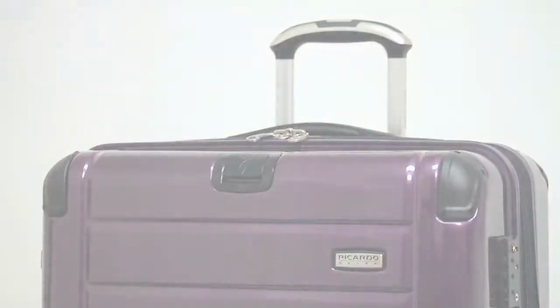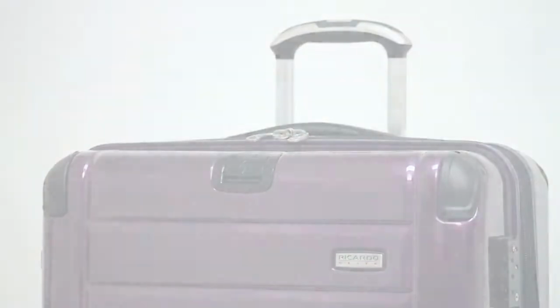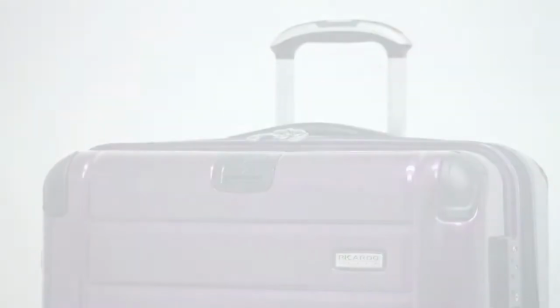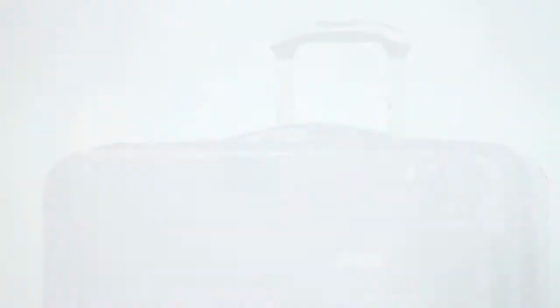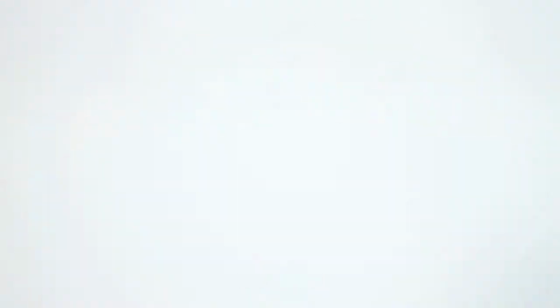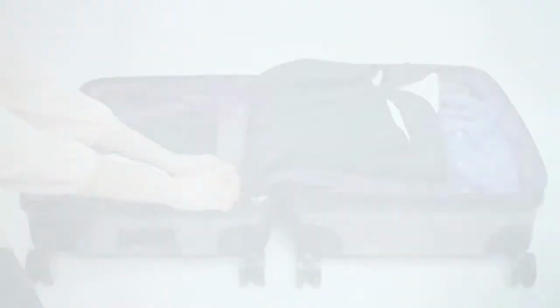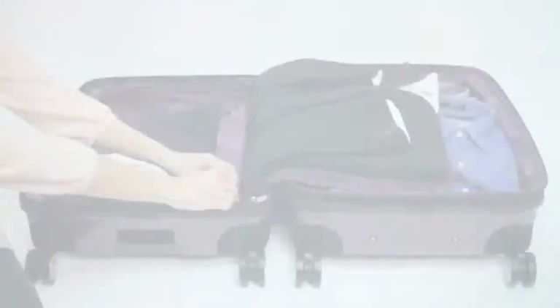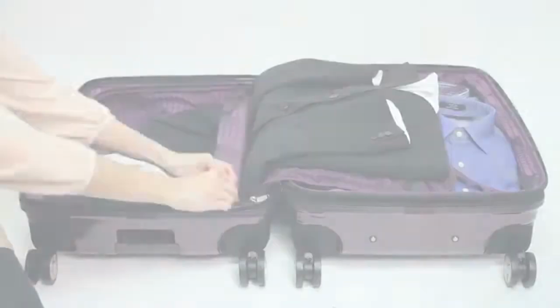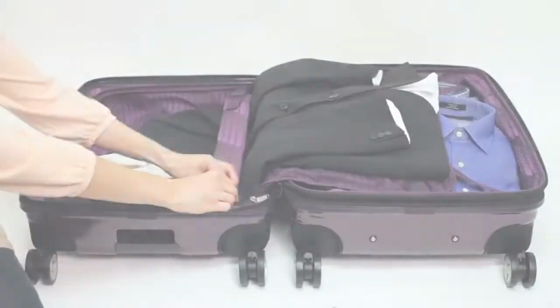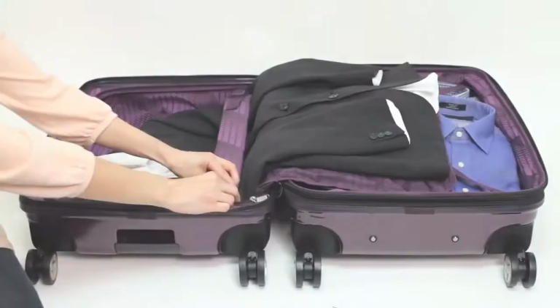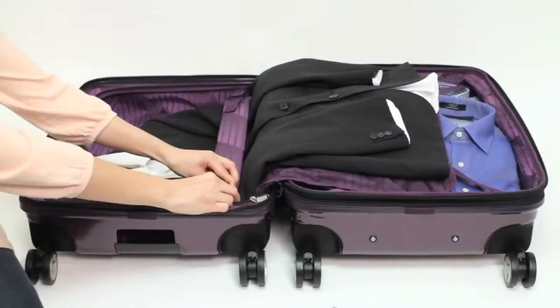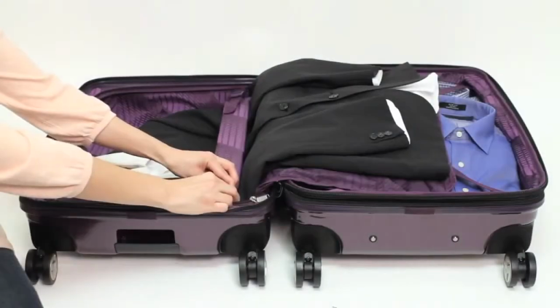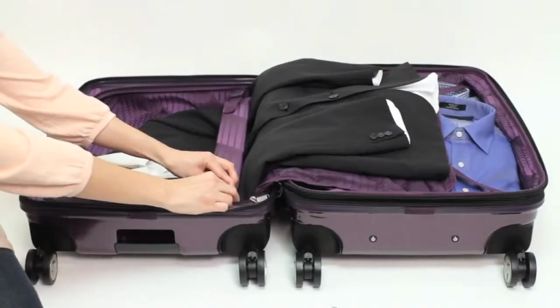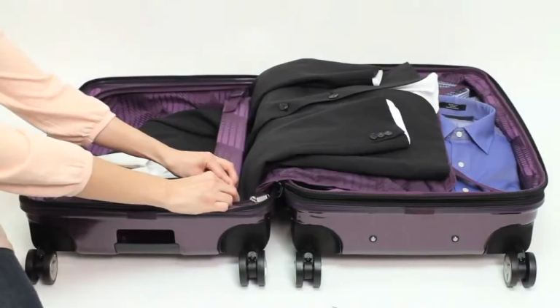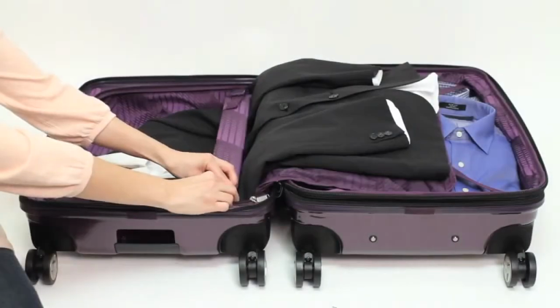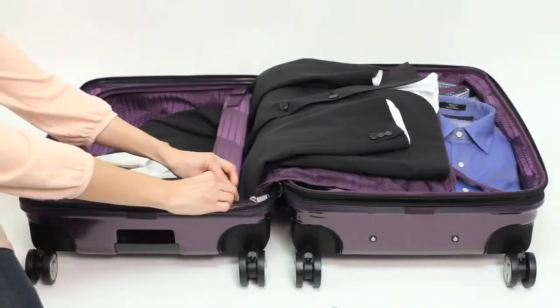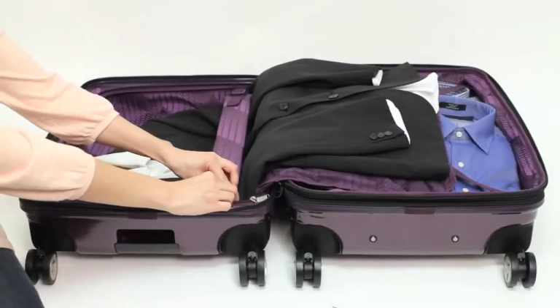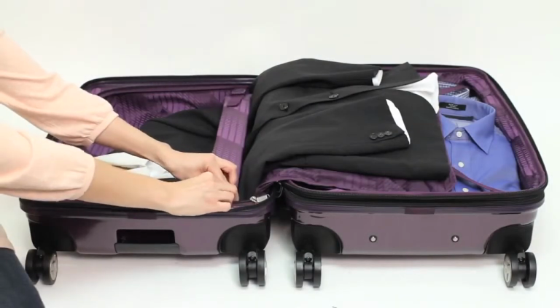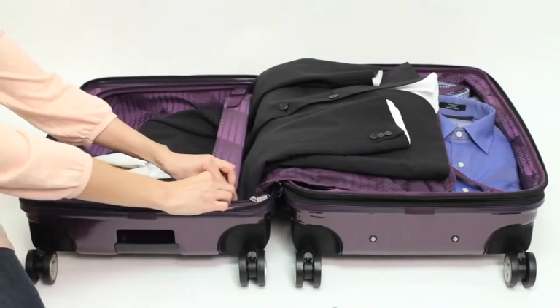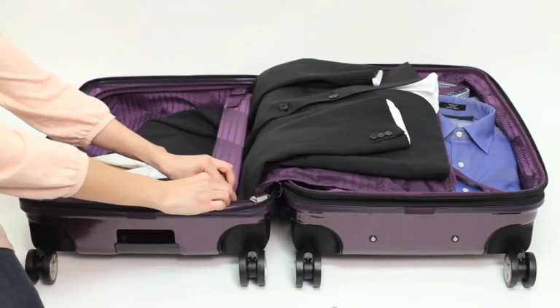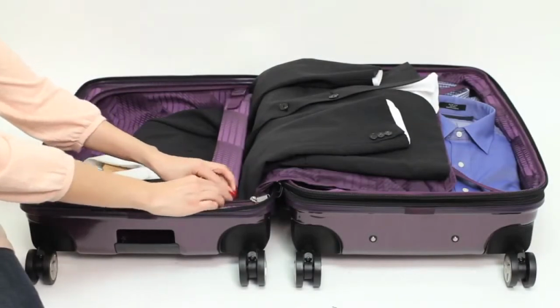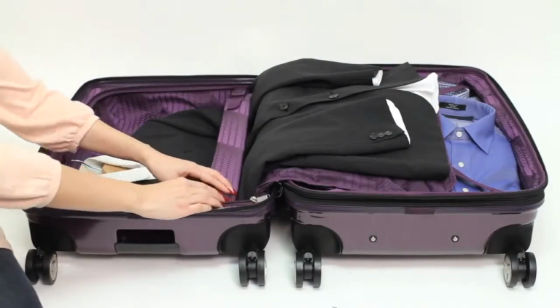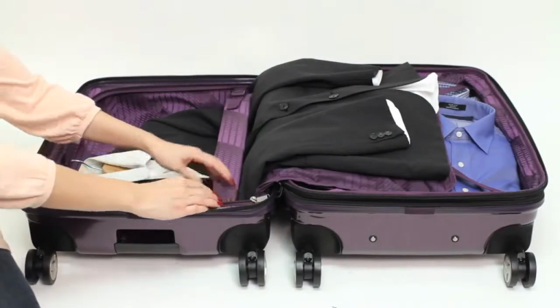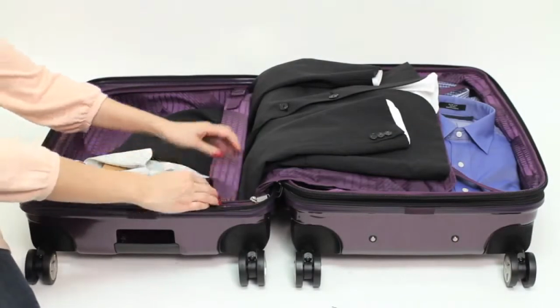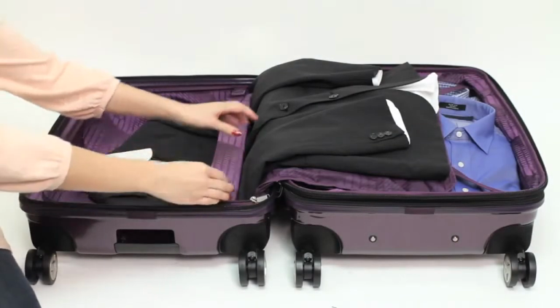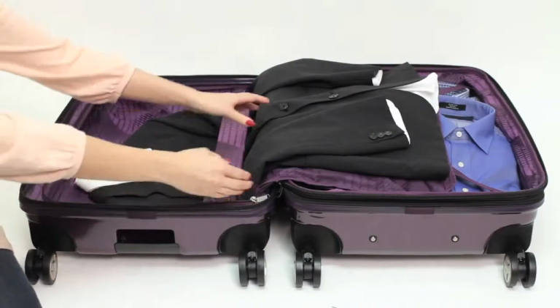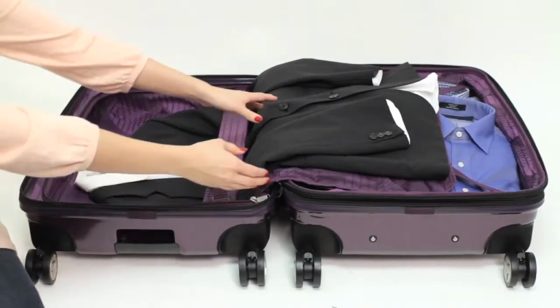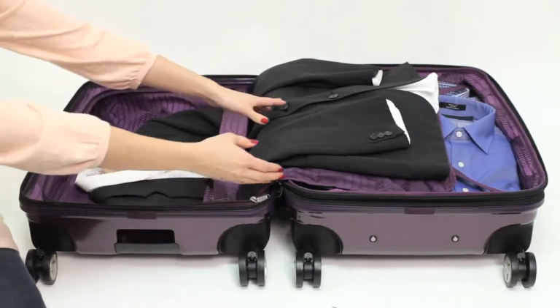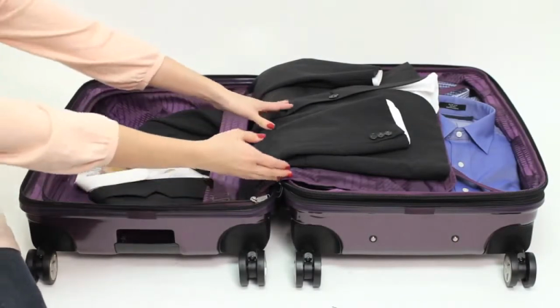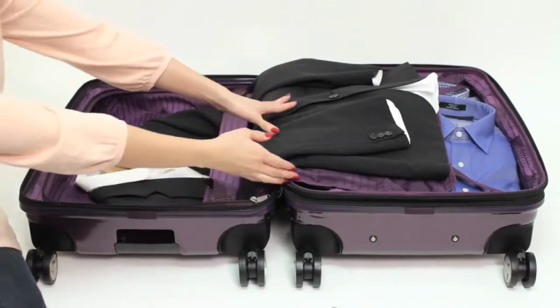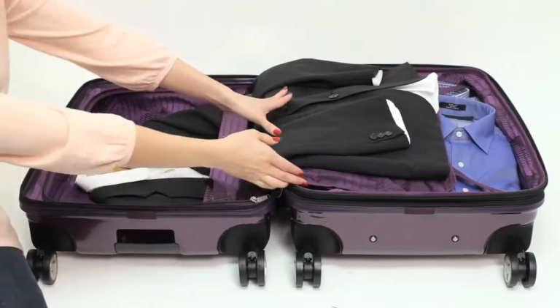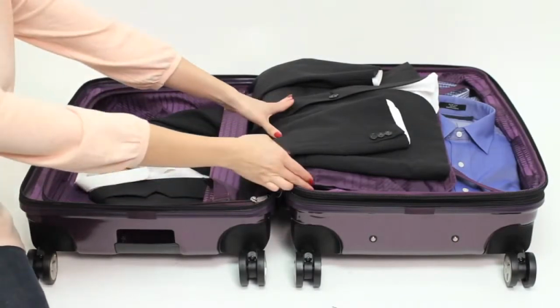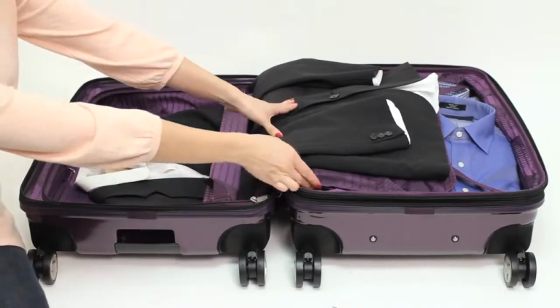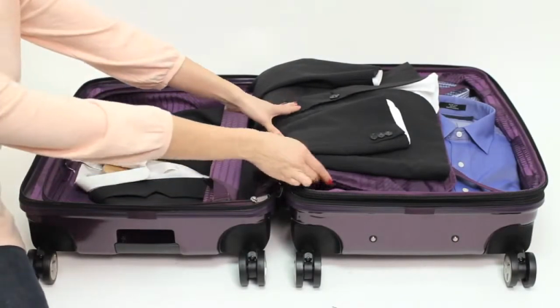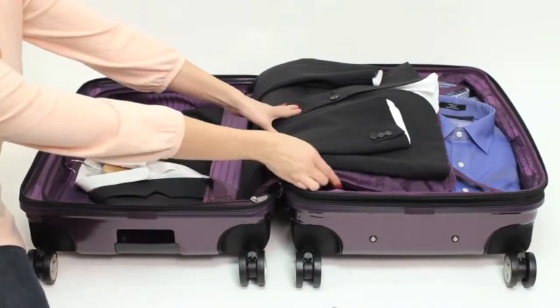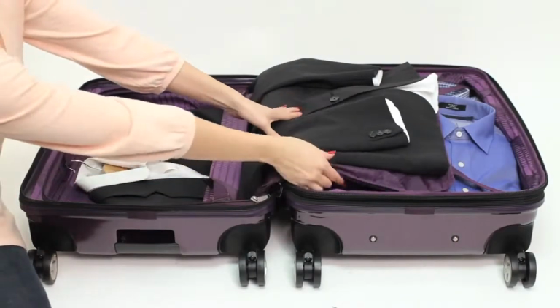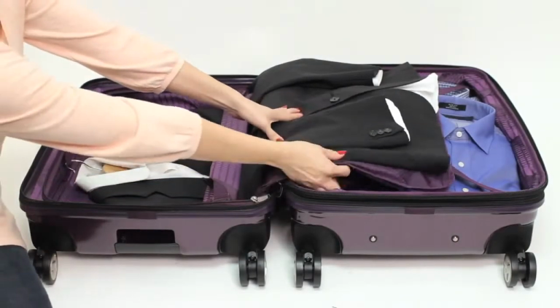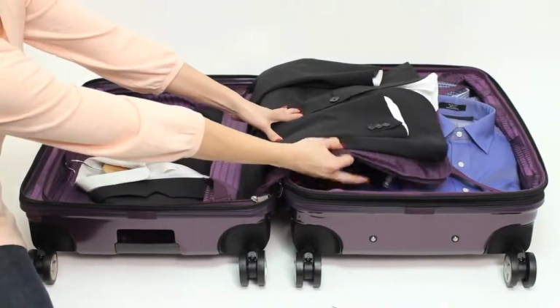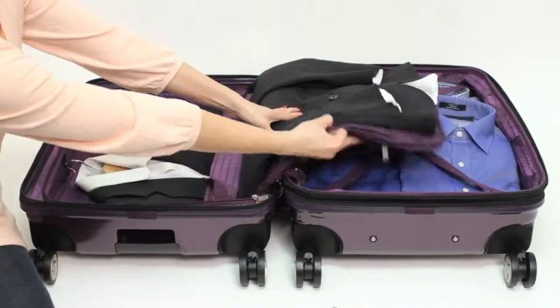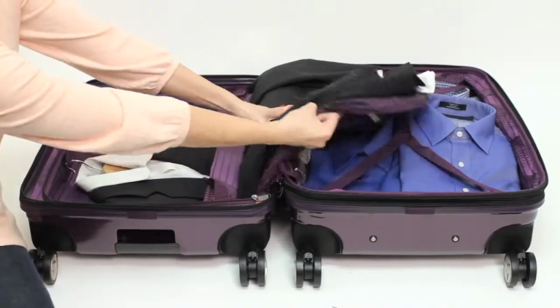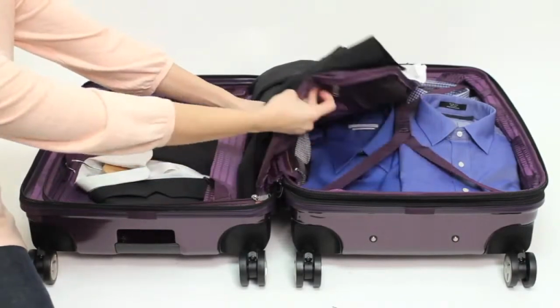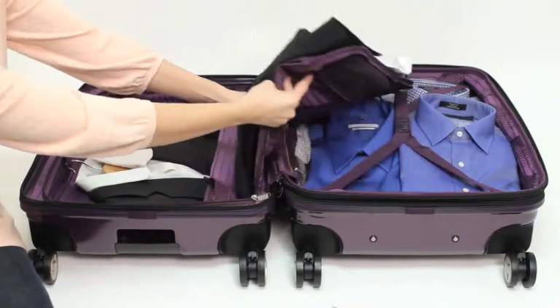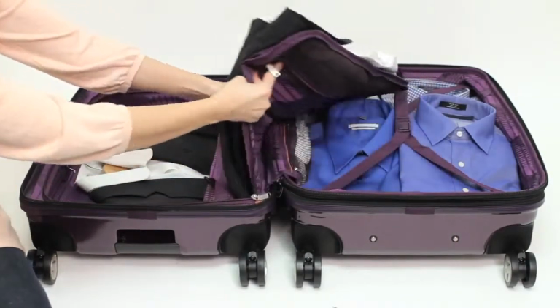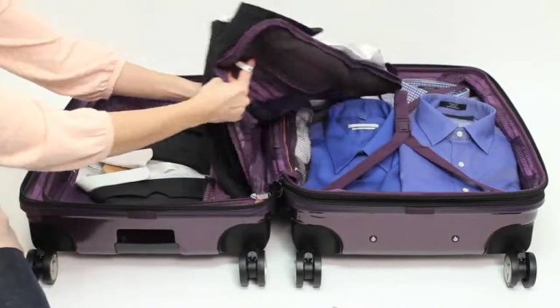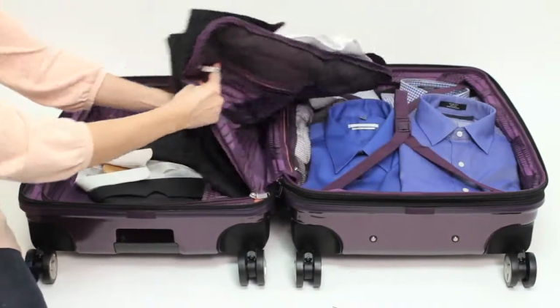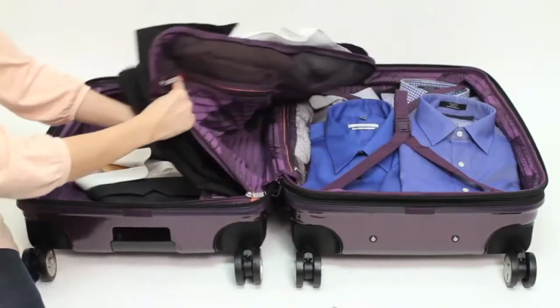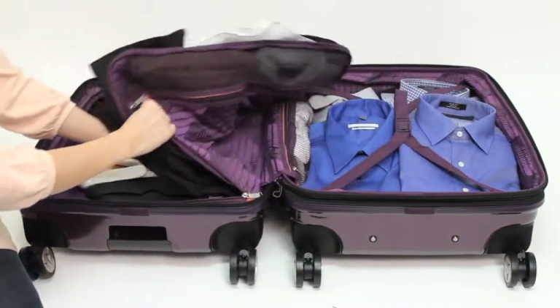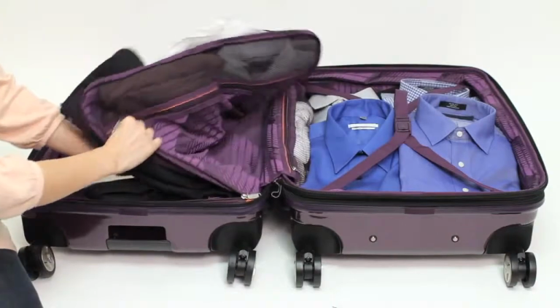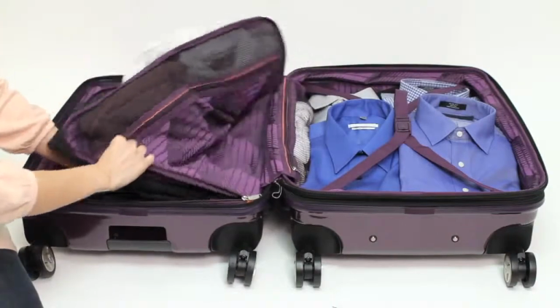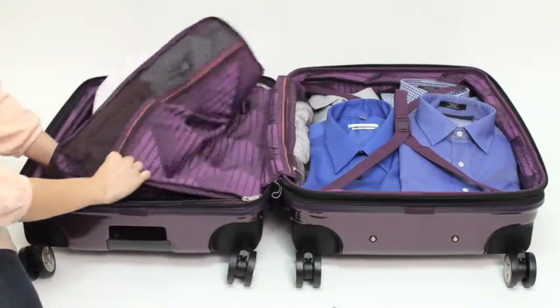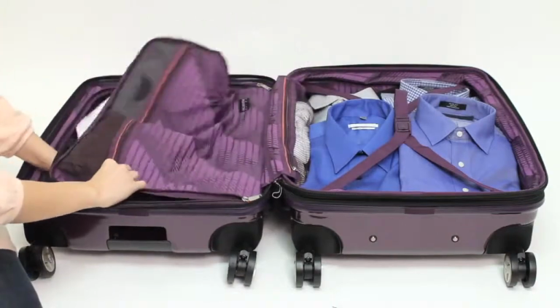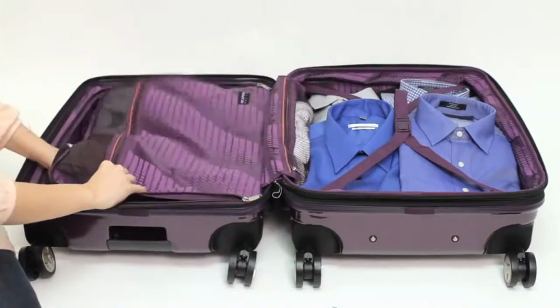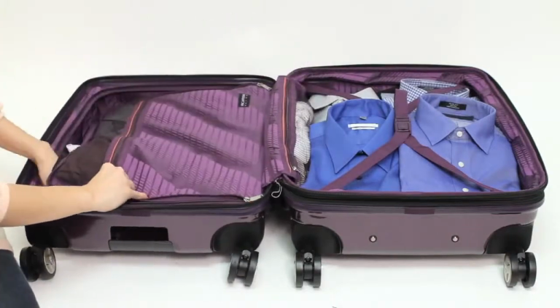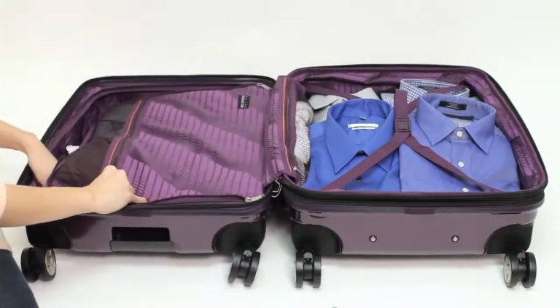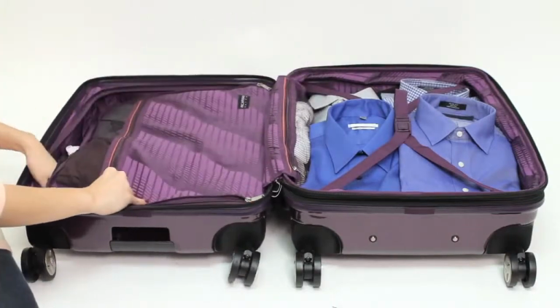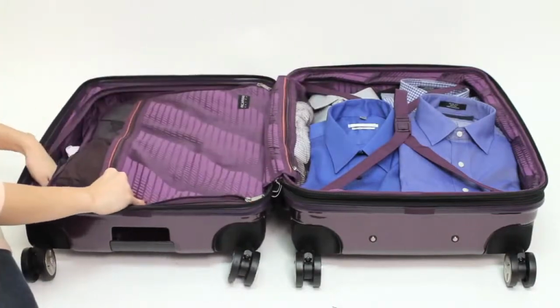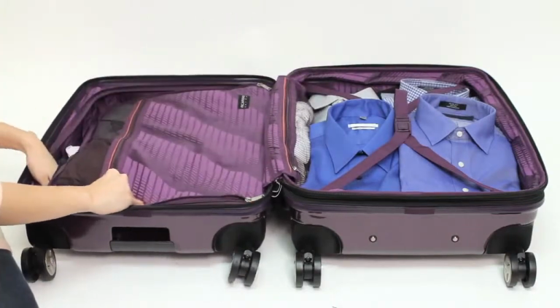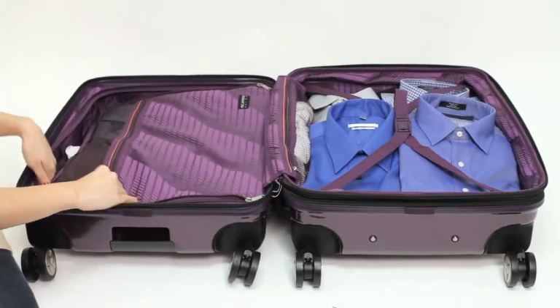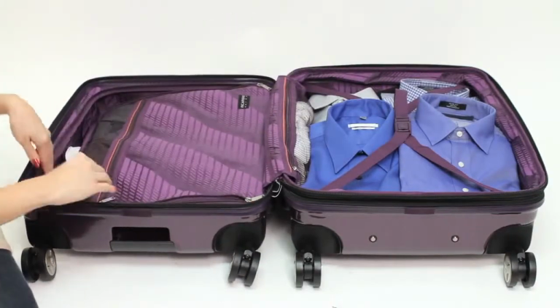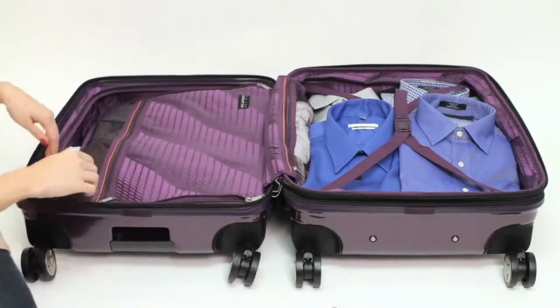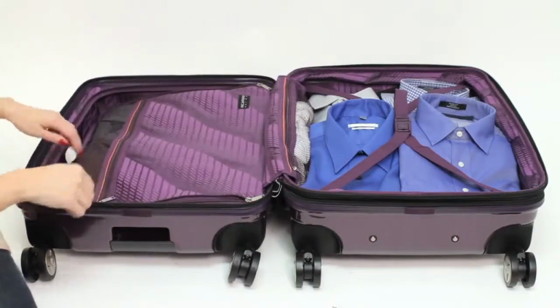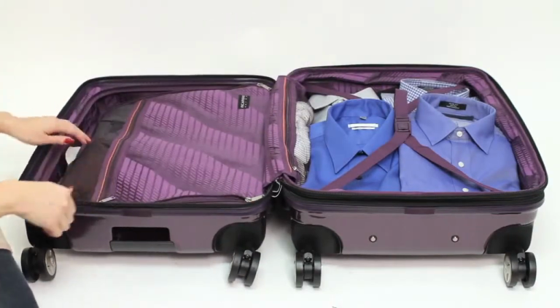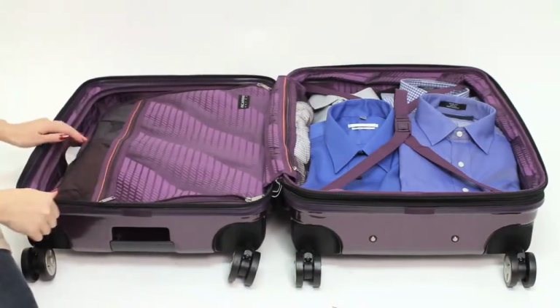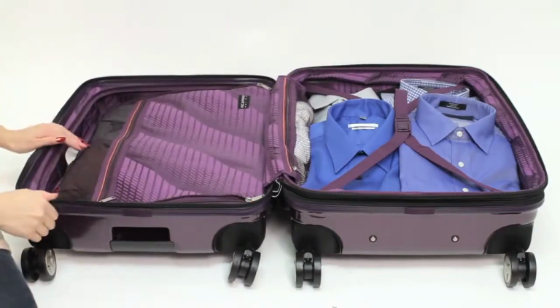A two-compartment packing system makes it easy to pack delicate or easily wrinkled clothing separately from other items.